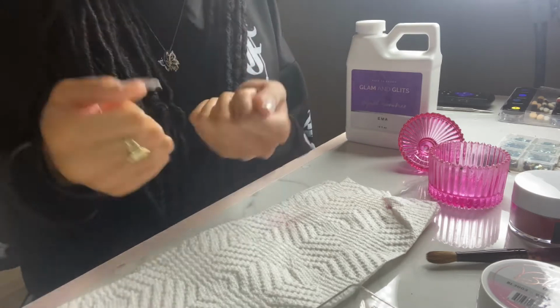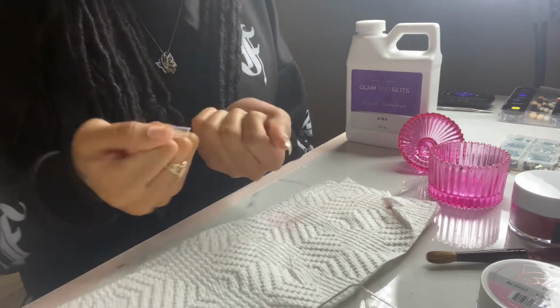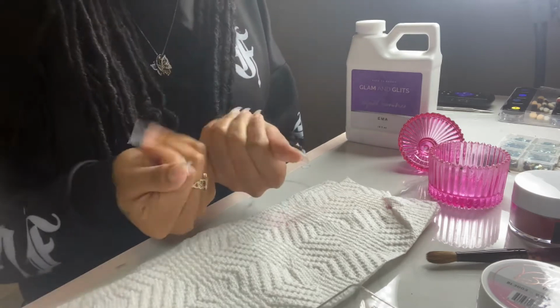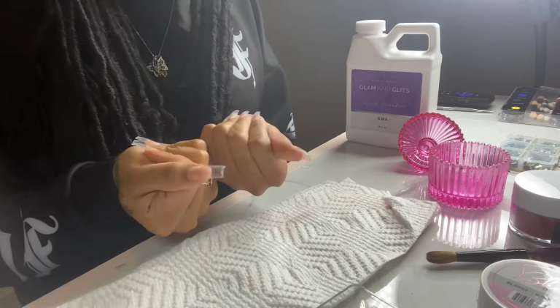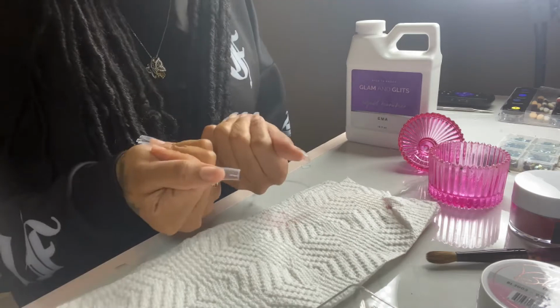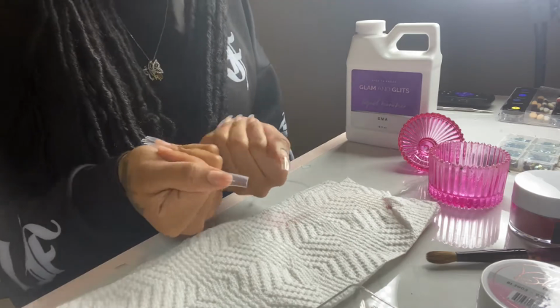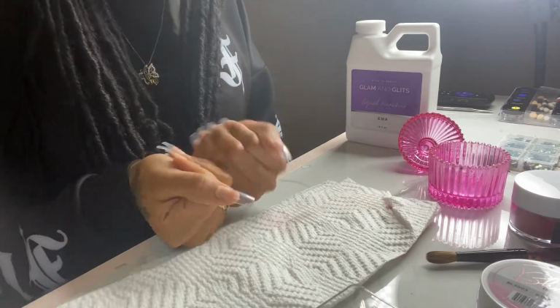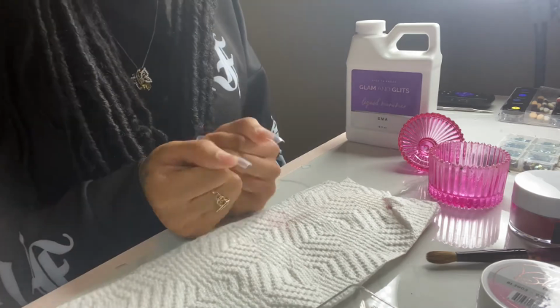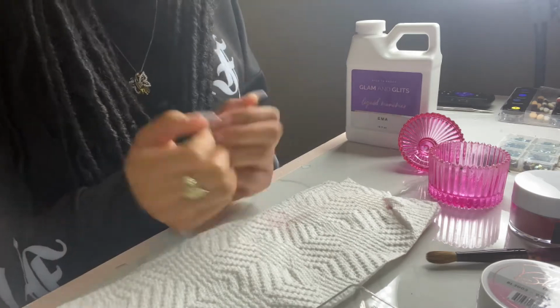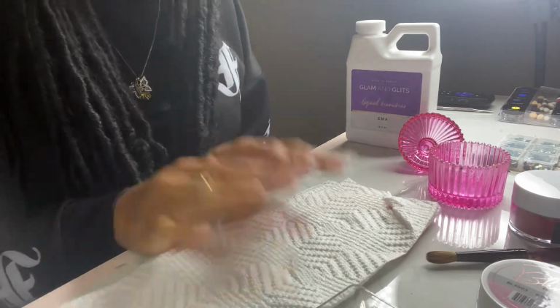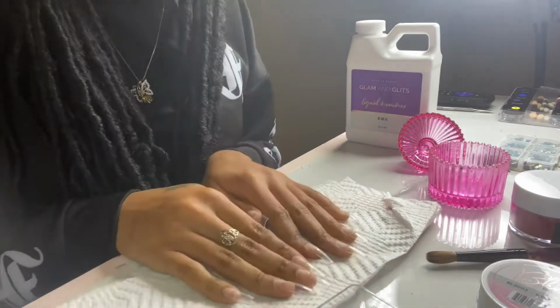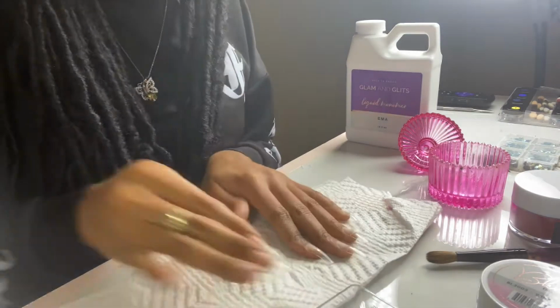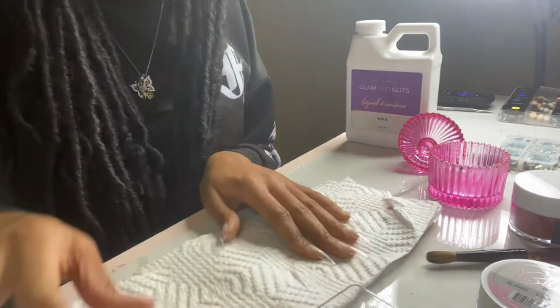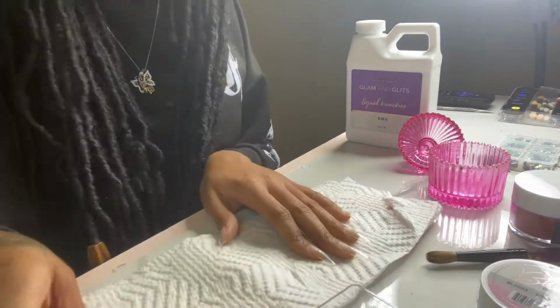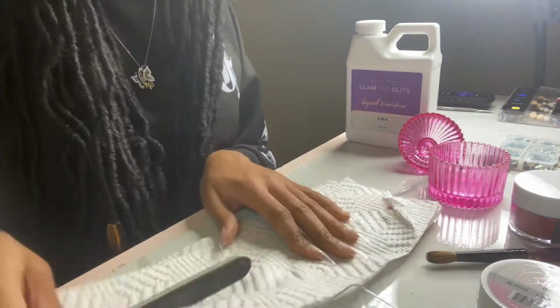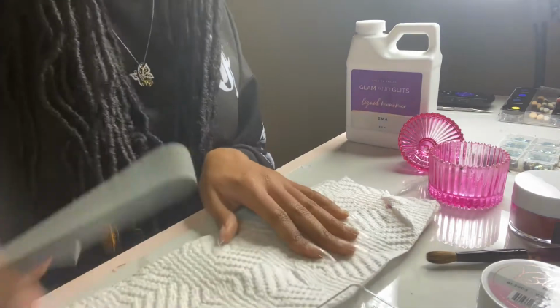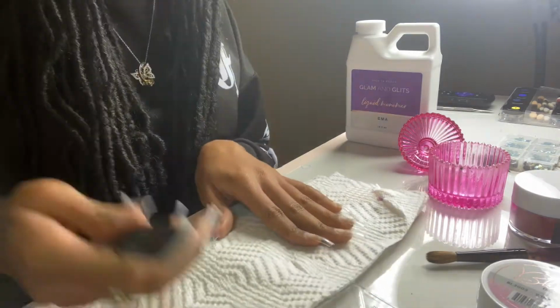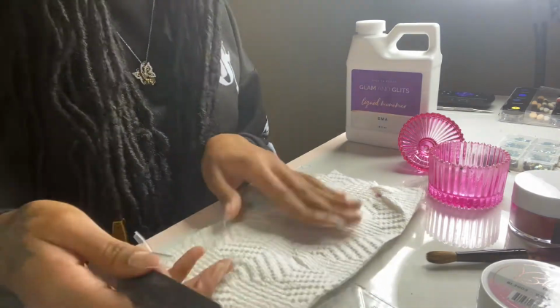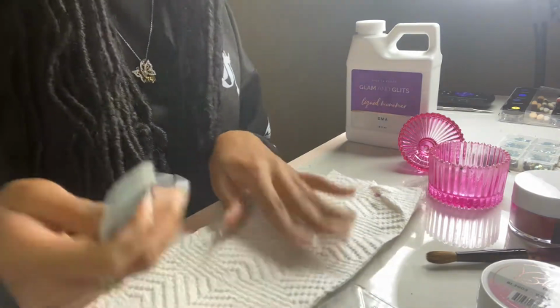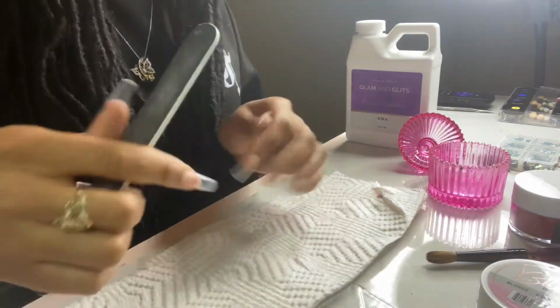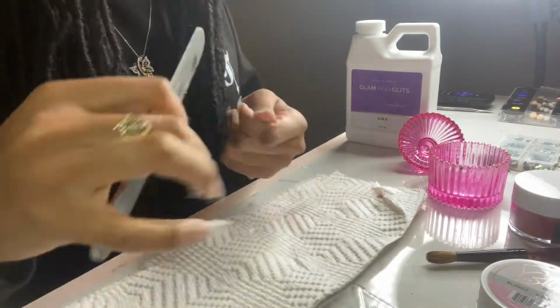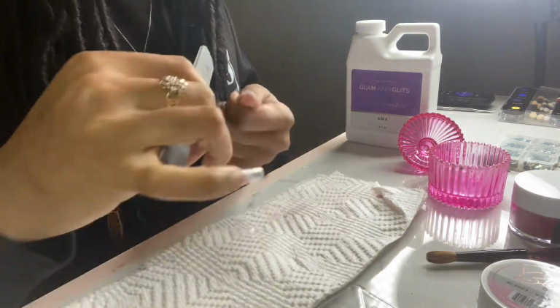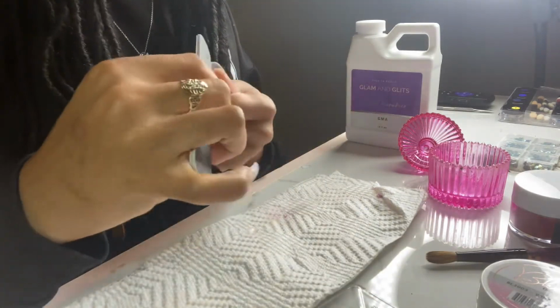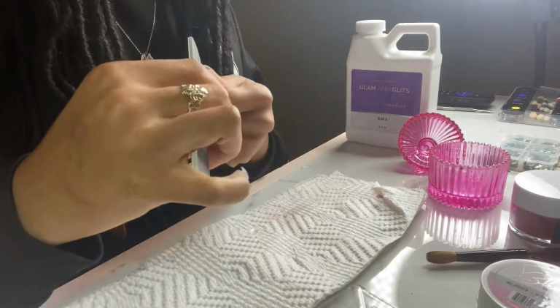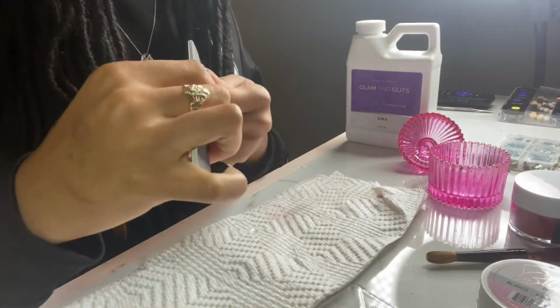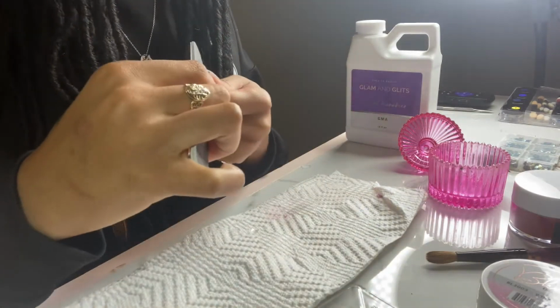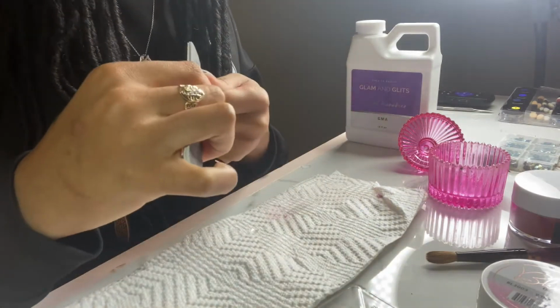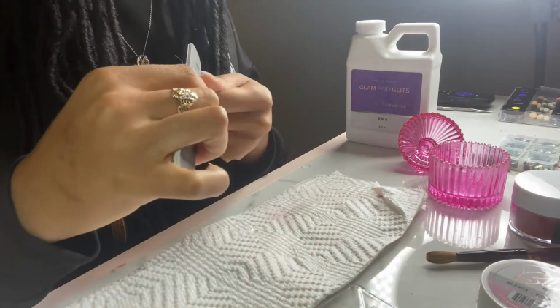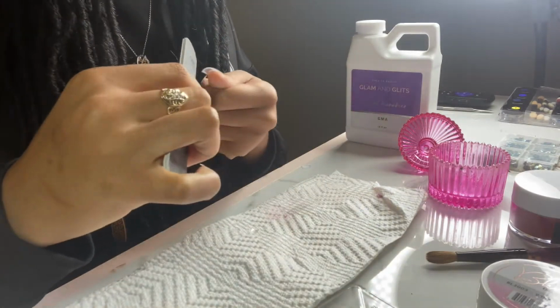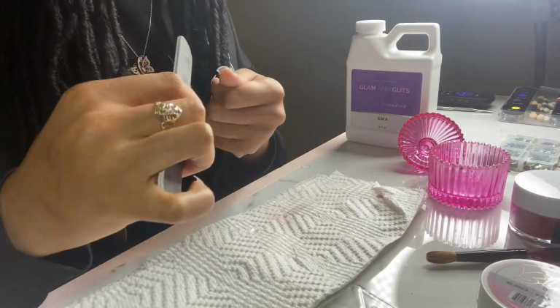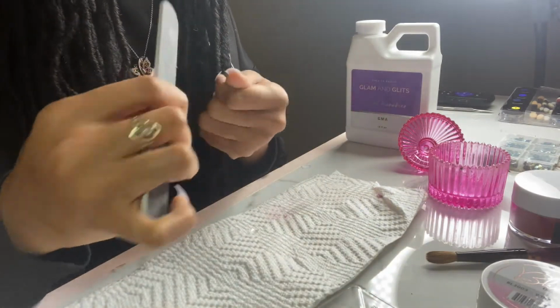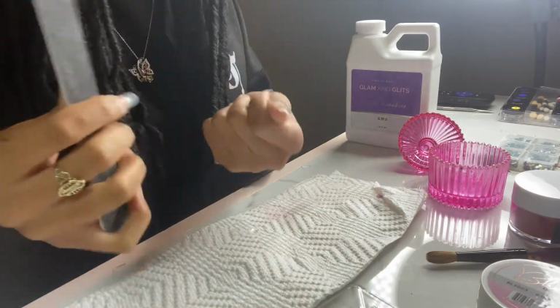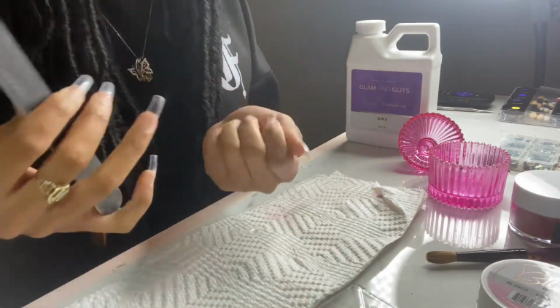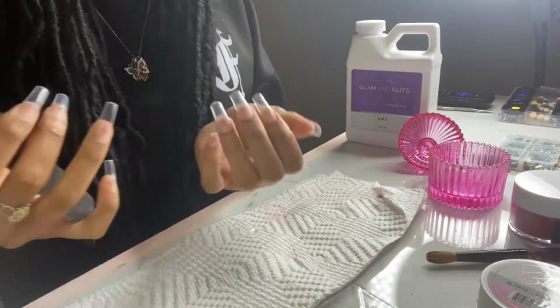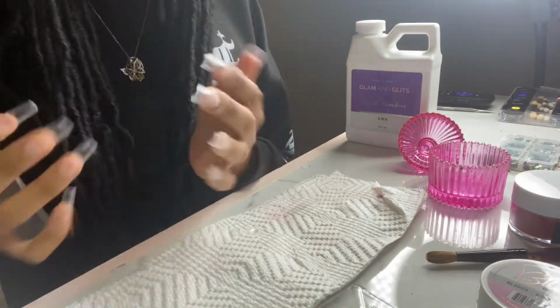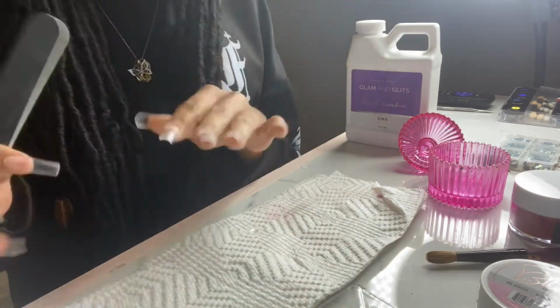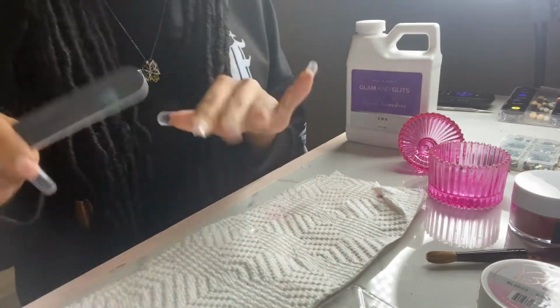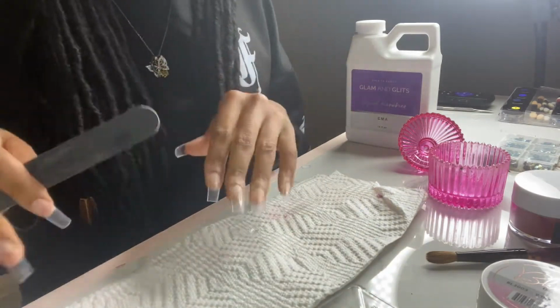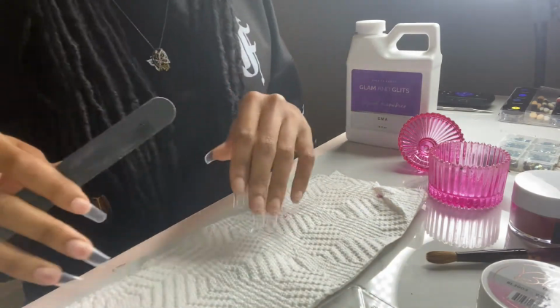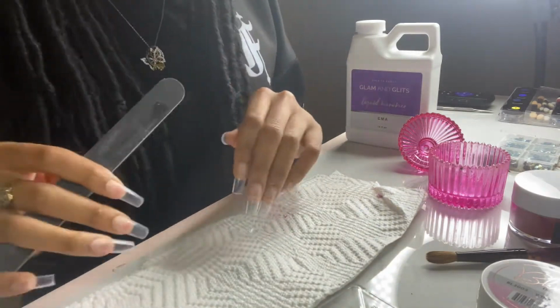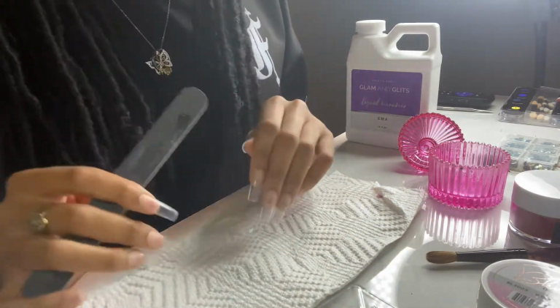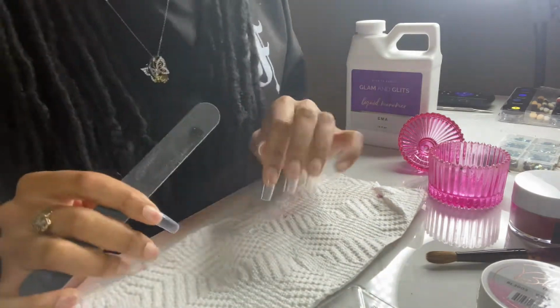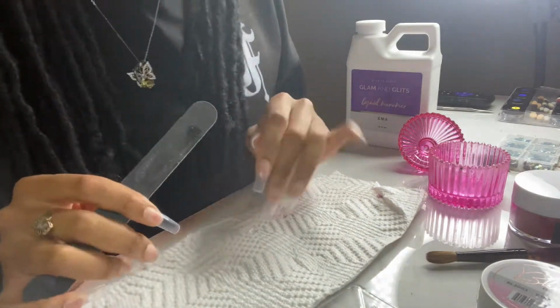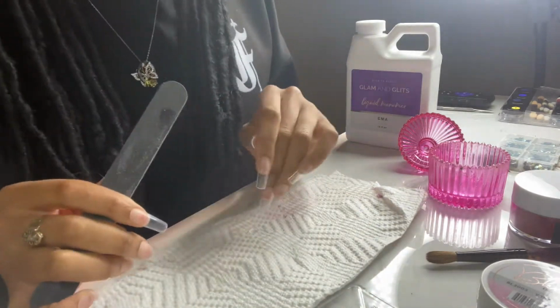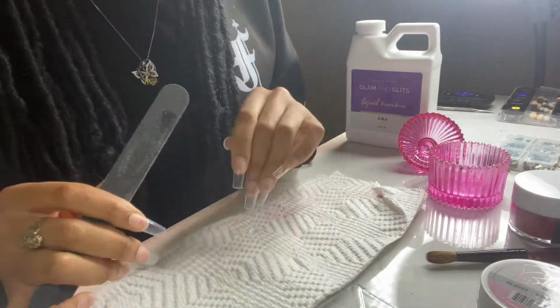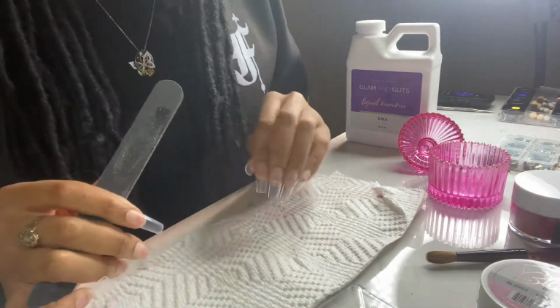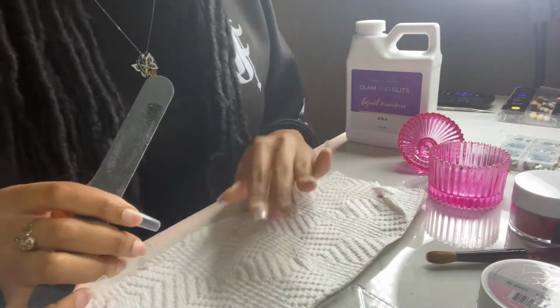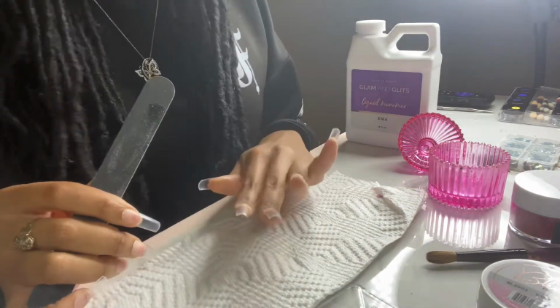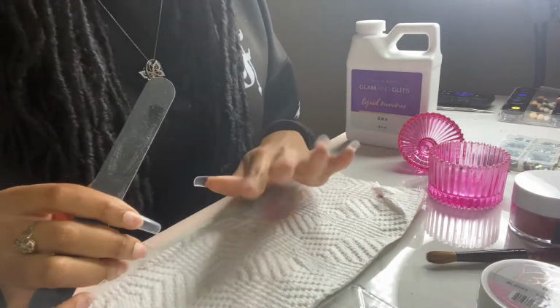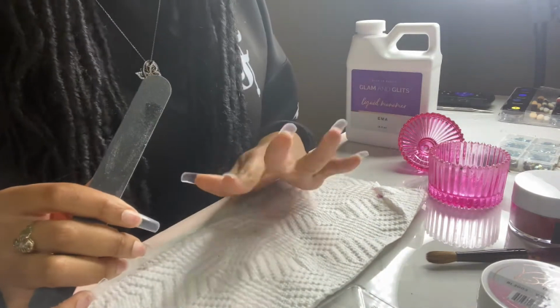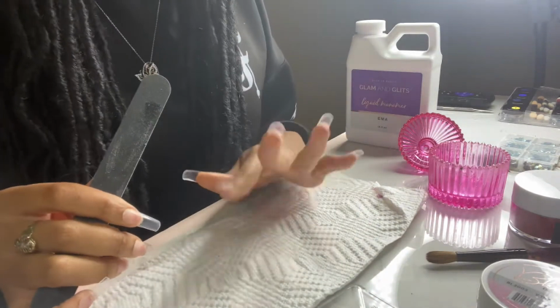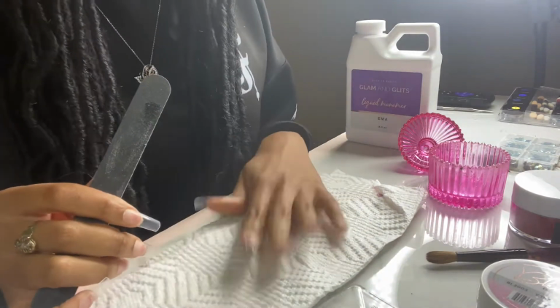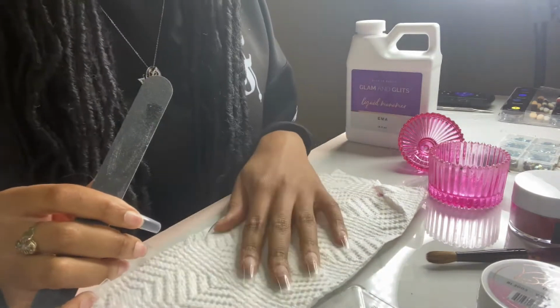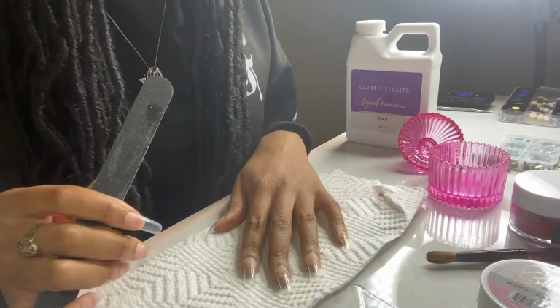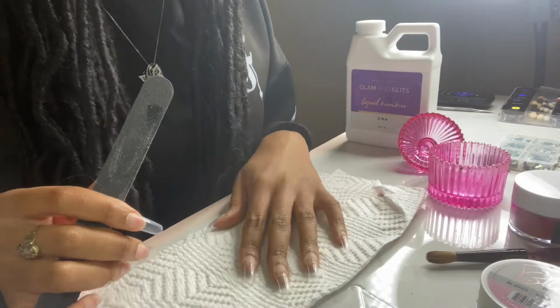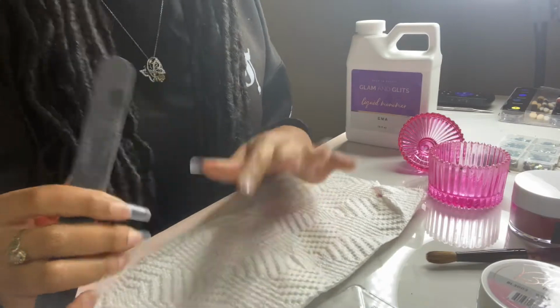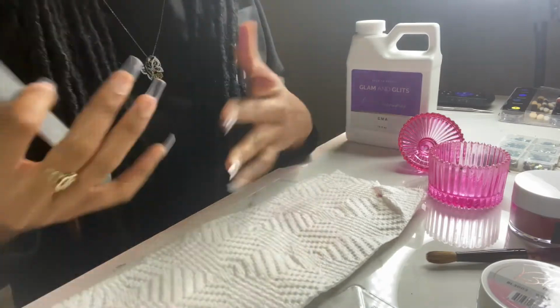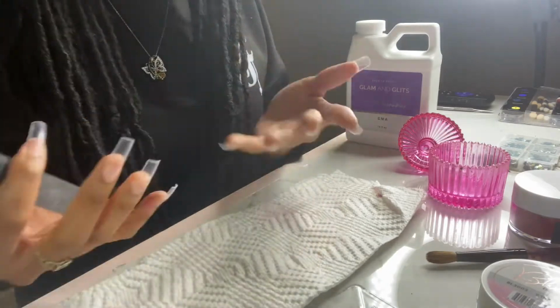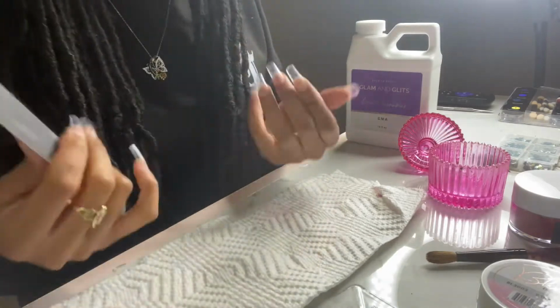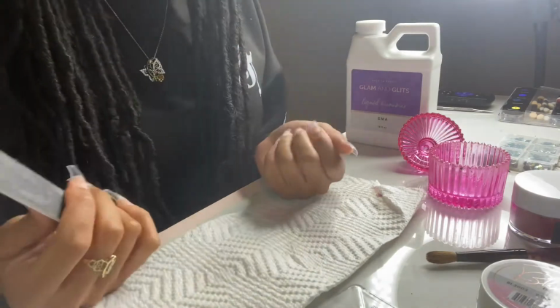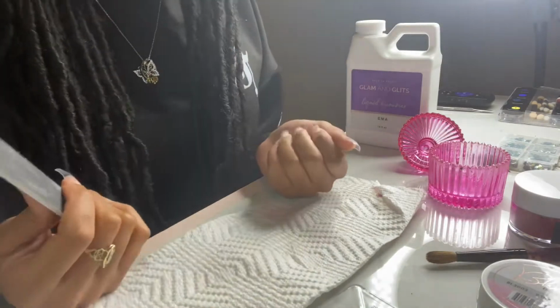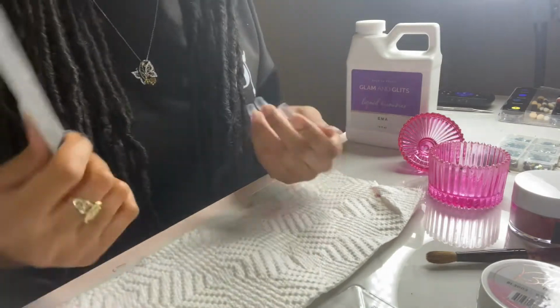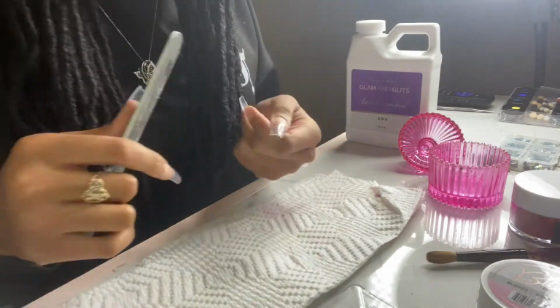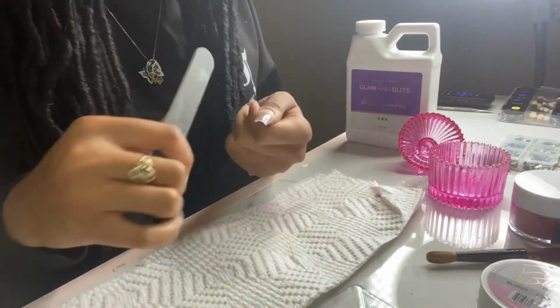Now that I've finished cutting them all to the length that I want, I'm going to go in with a hand file and perfect the shape.